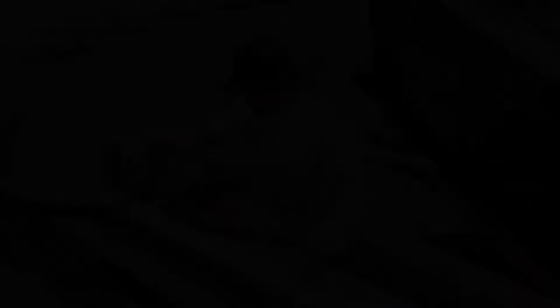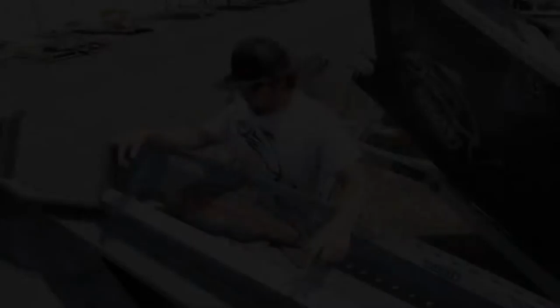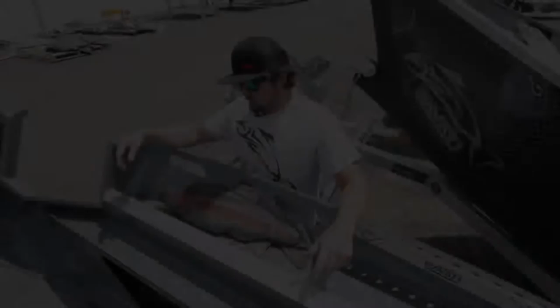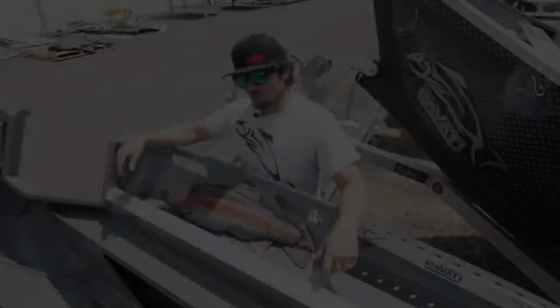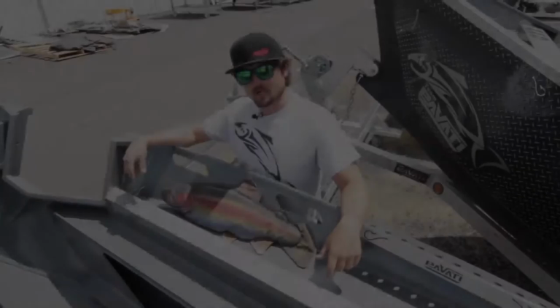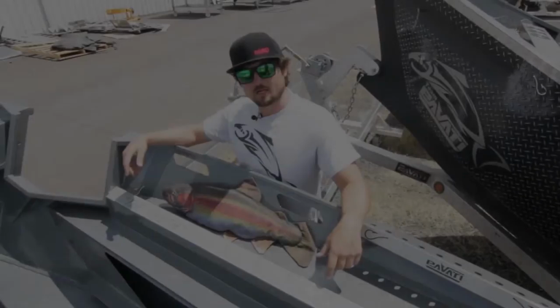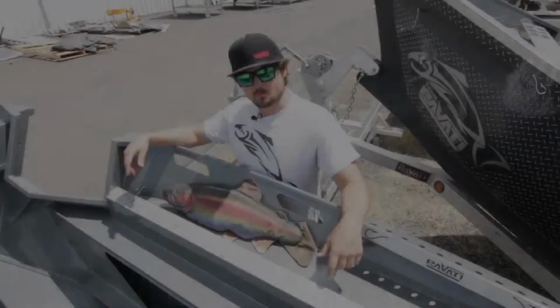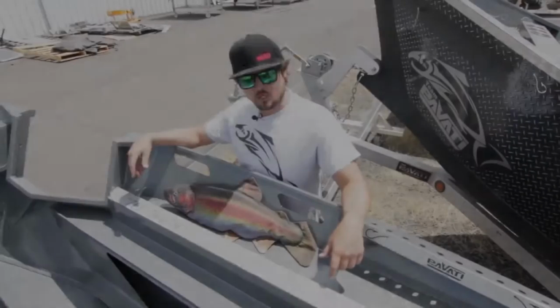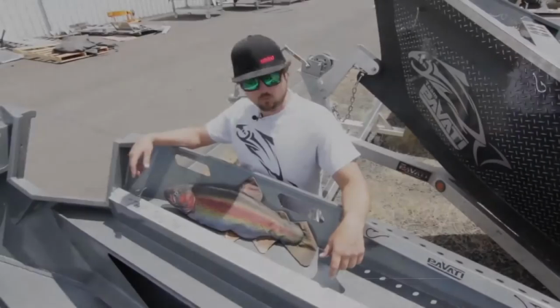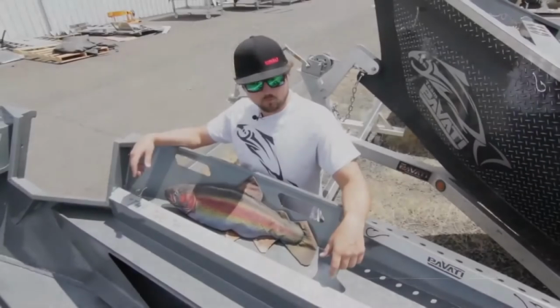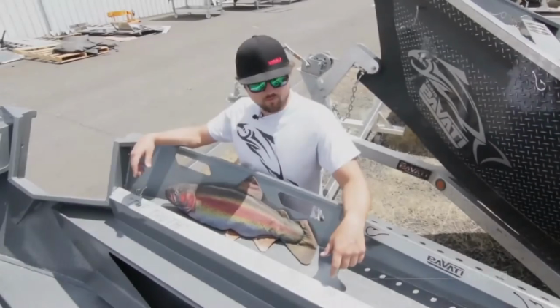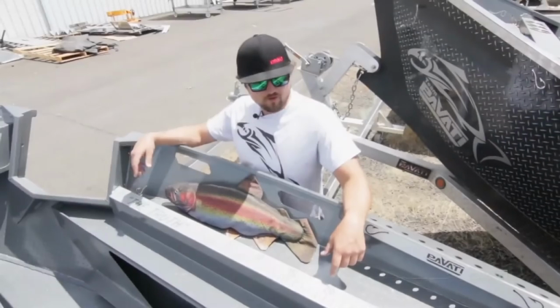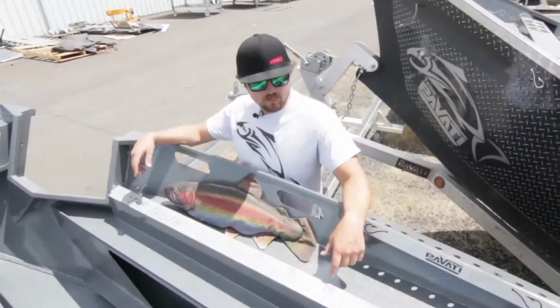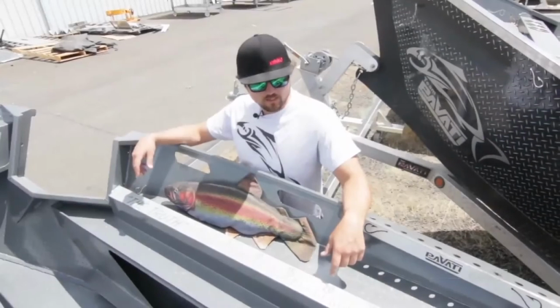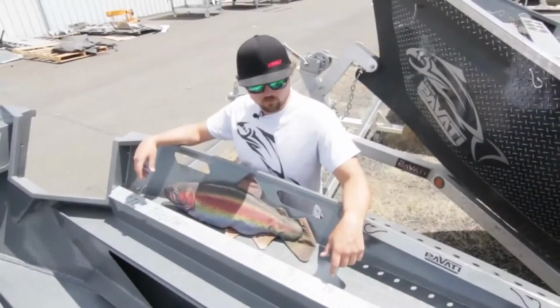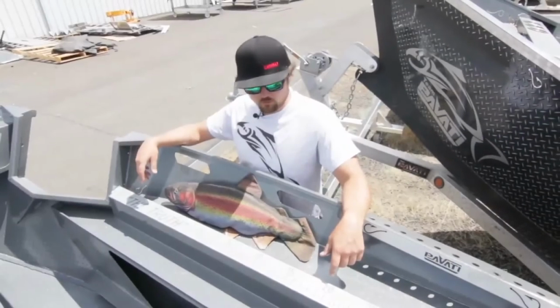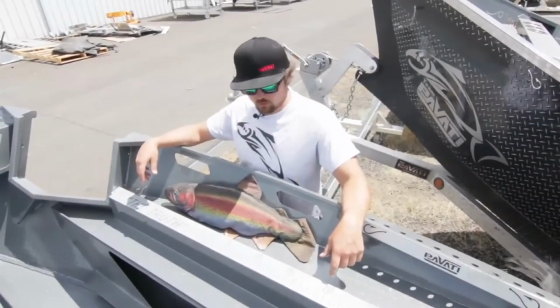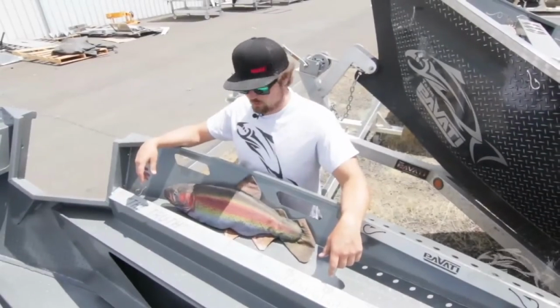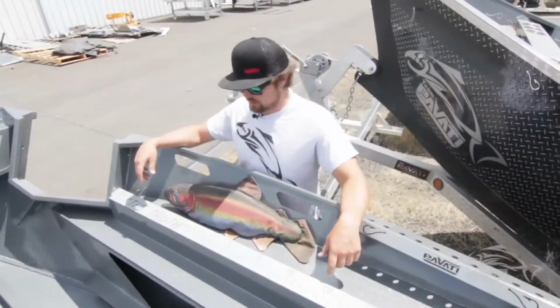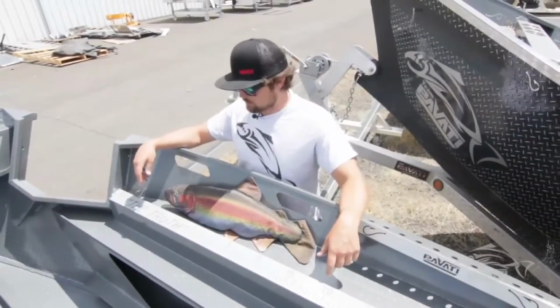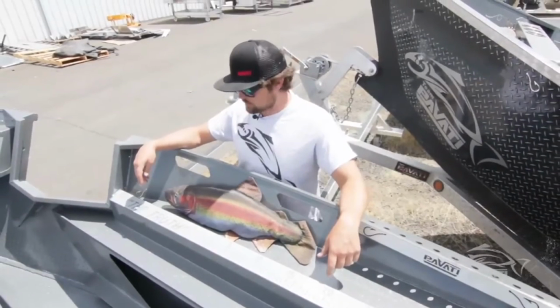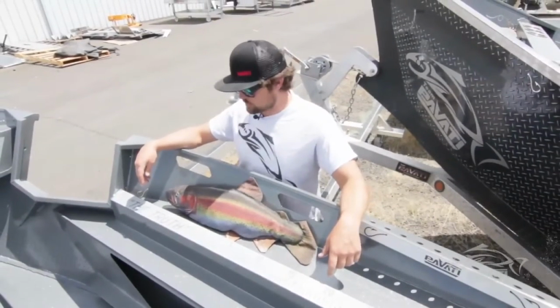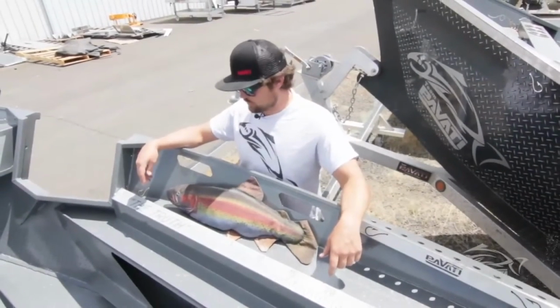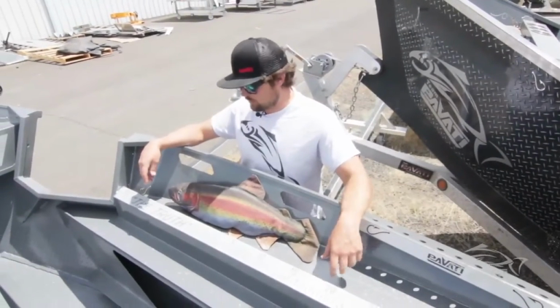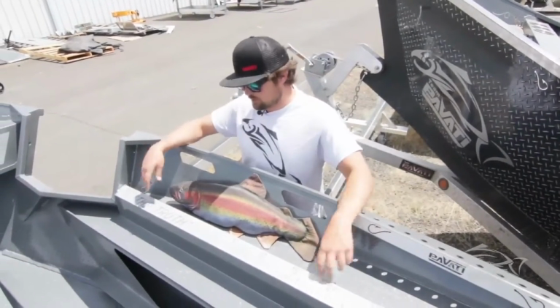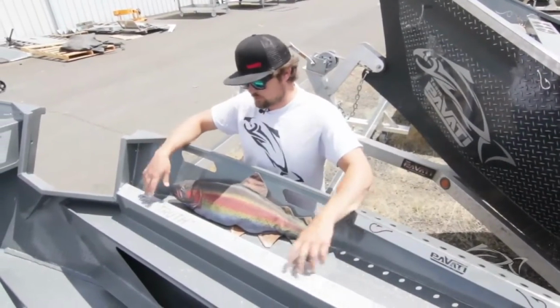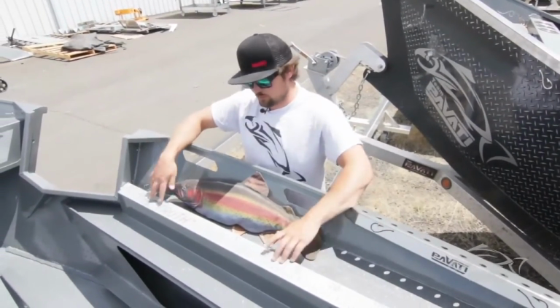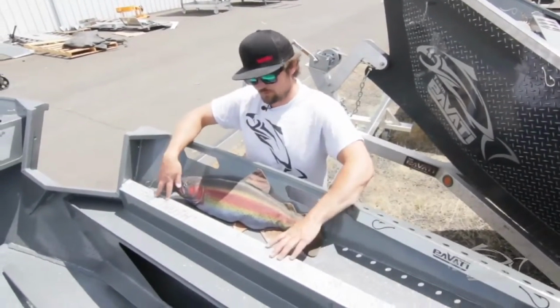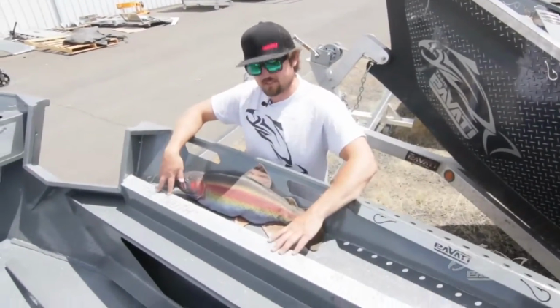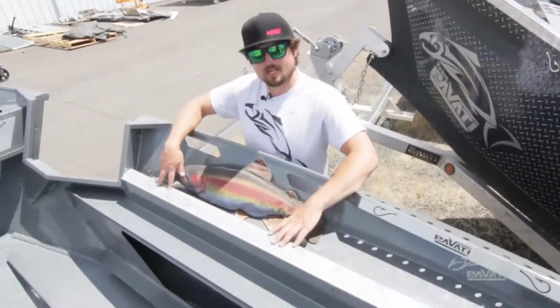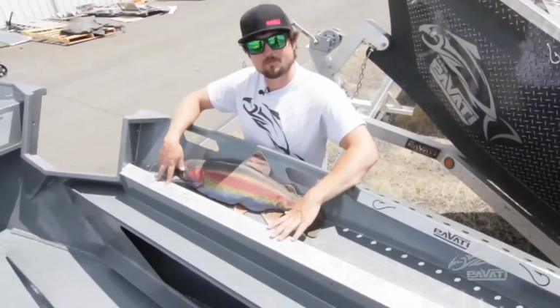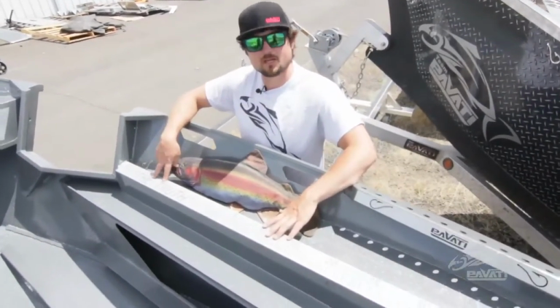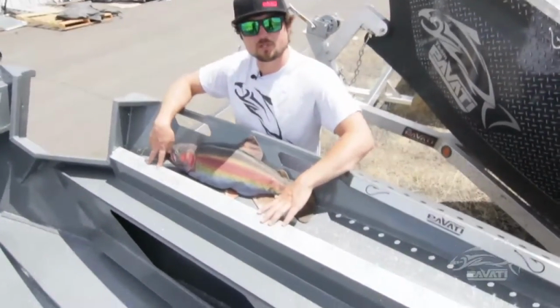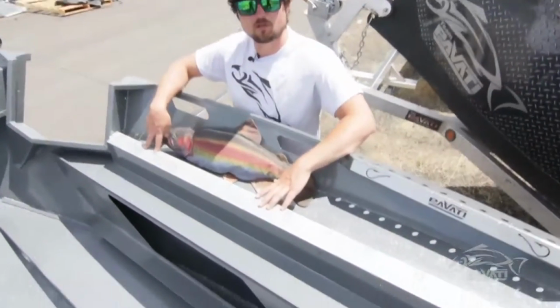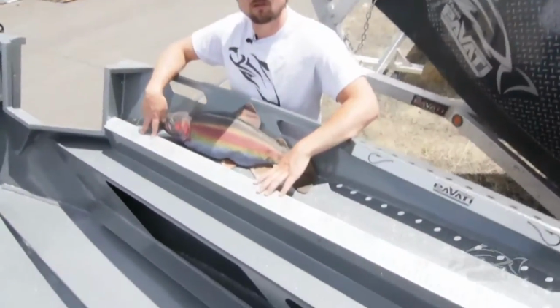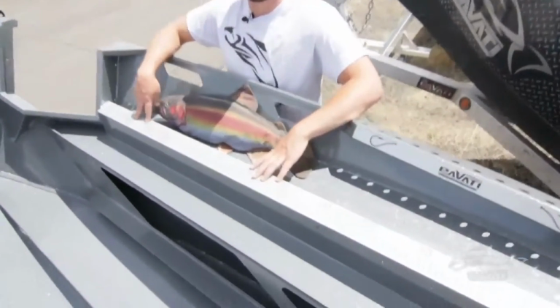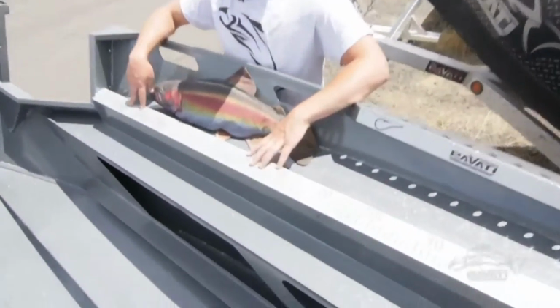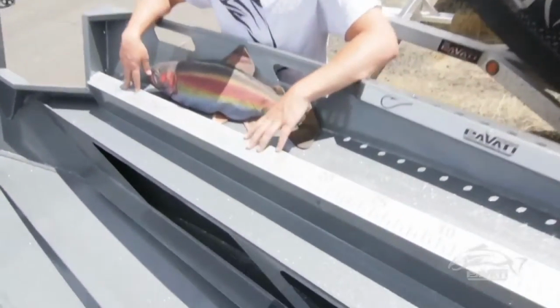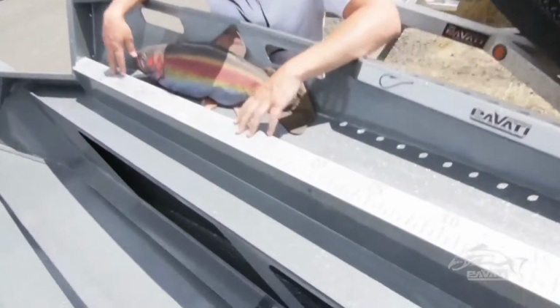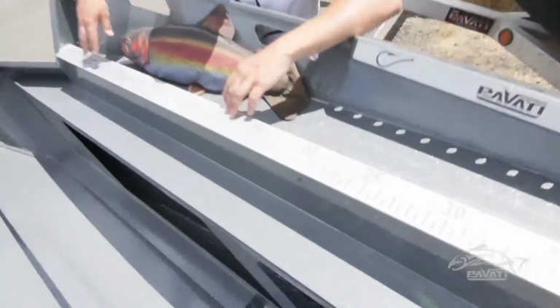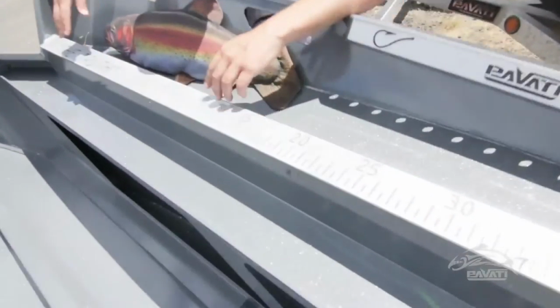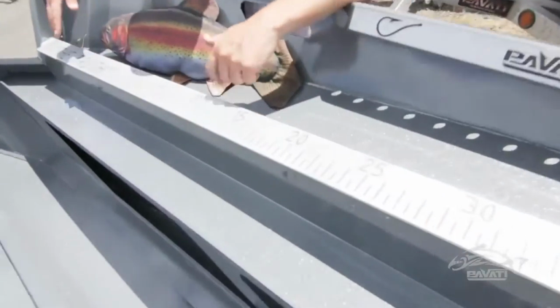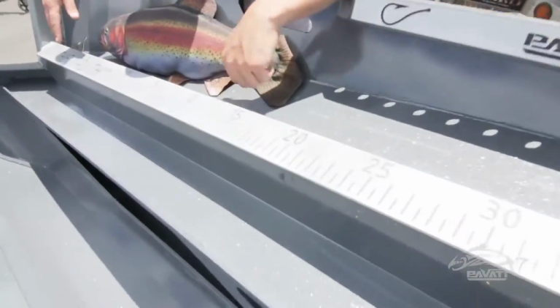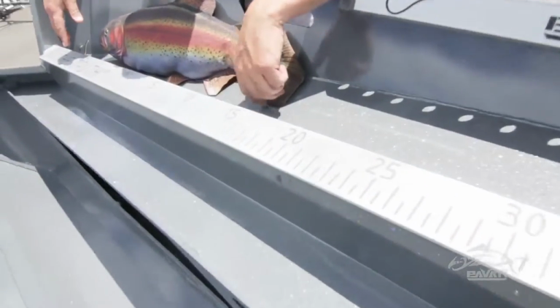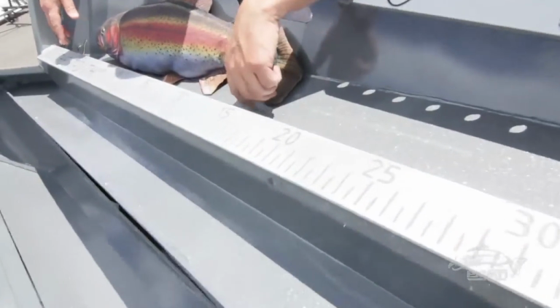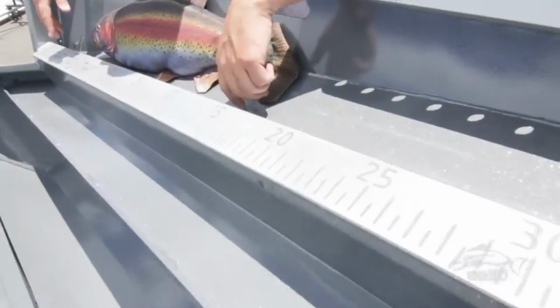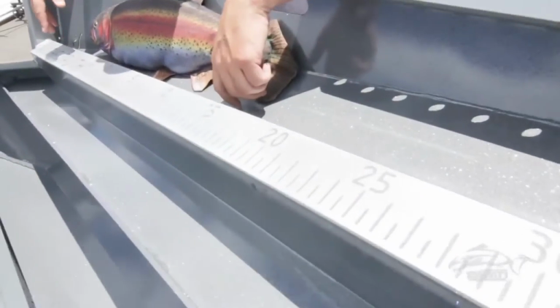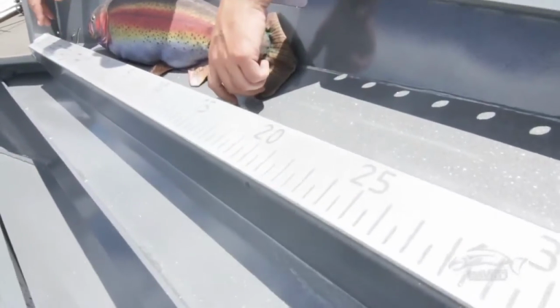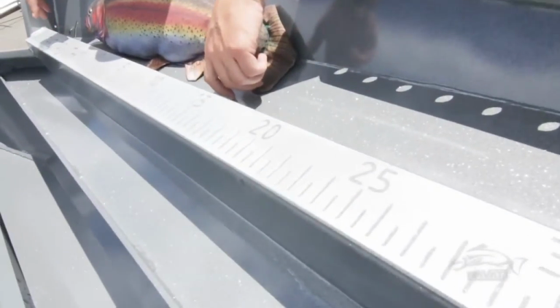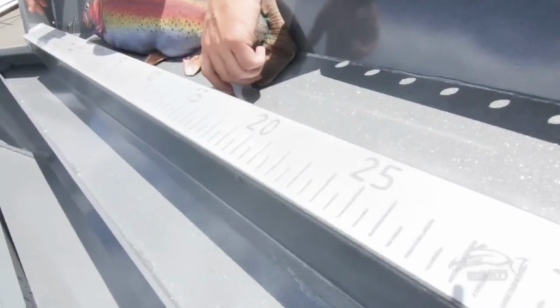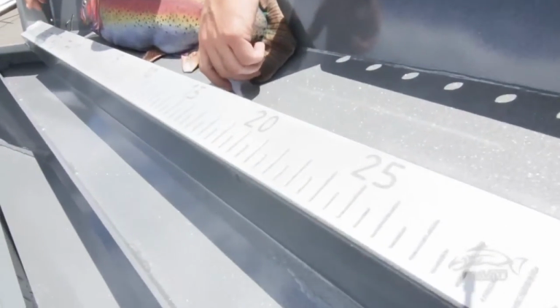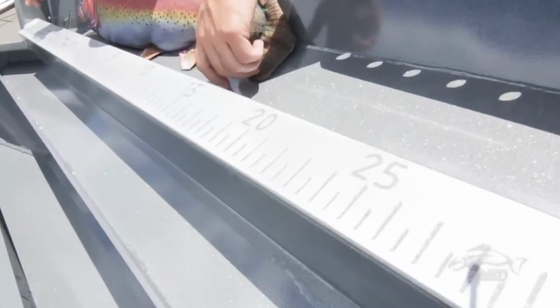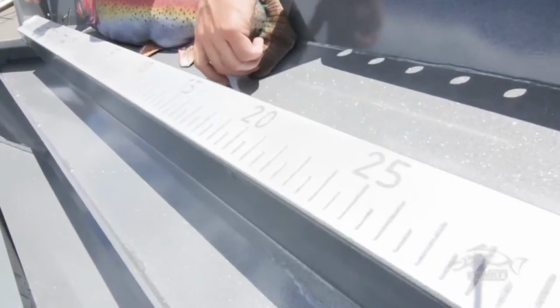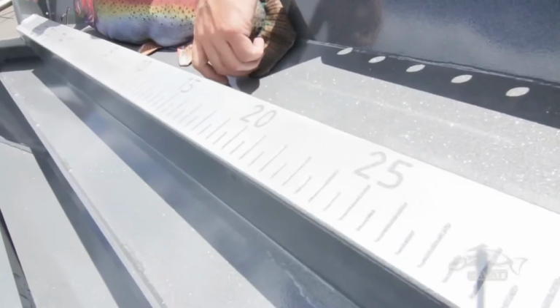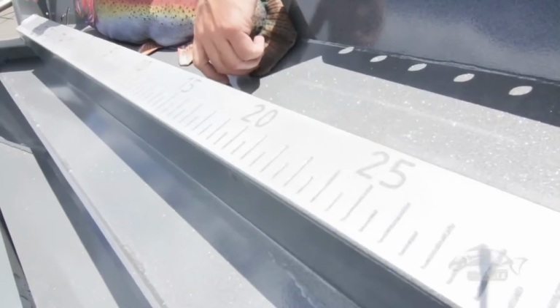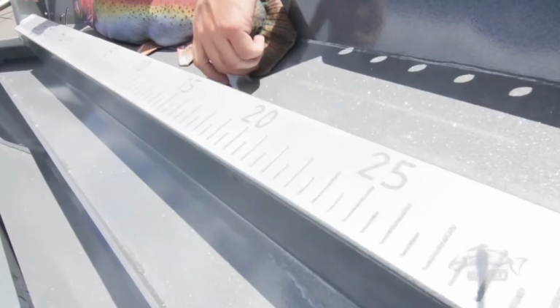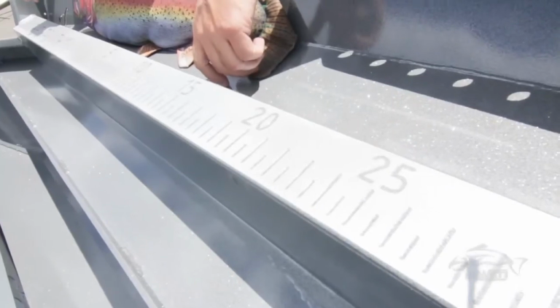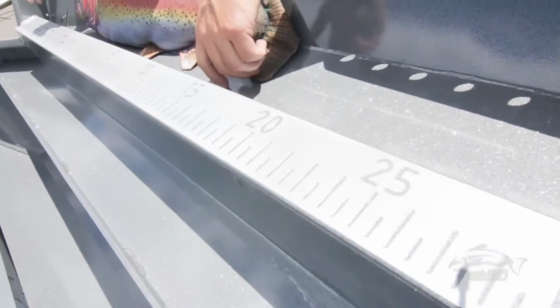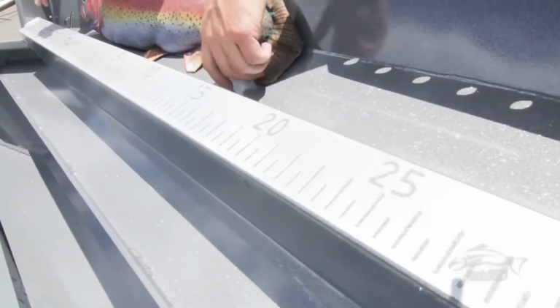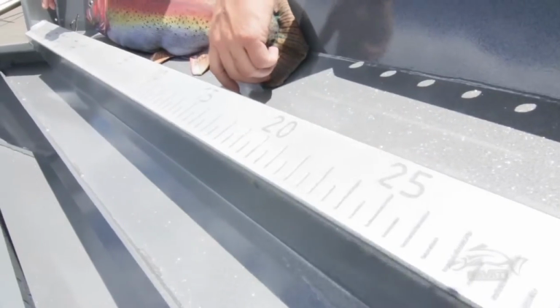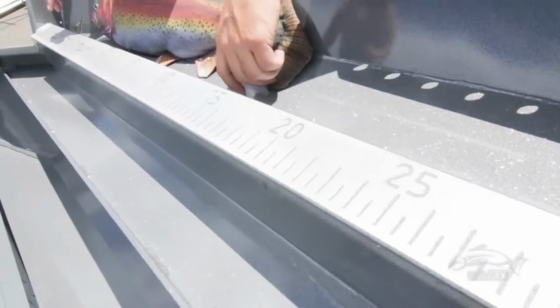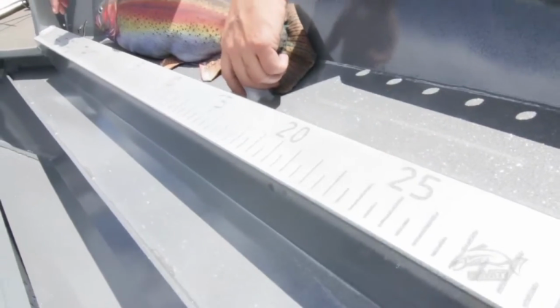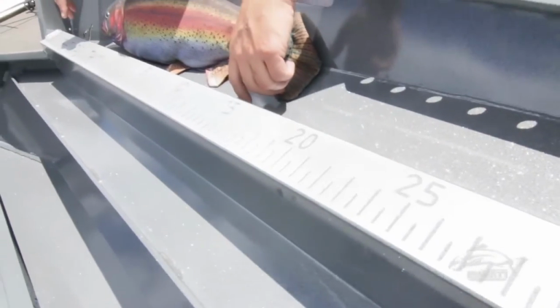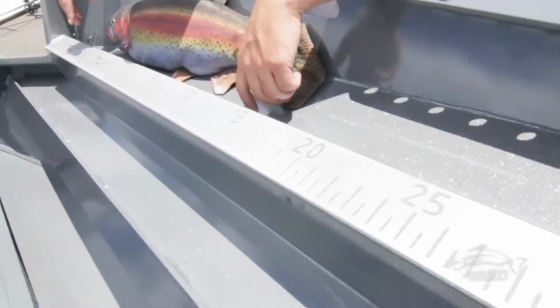Hi, I'm Chuck with Pavotti, and real quick I want to show you our Truth Tape Measure that's built into the side tray on every Pavotti drift boat.